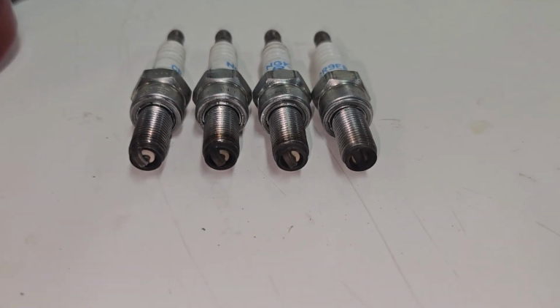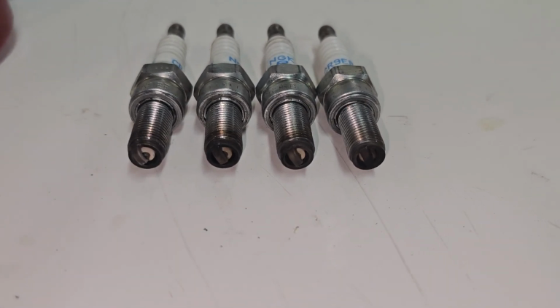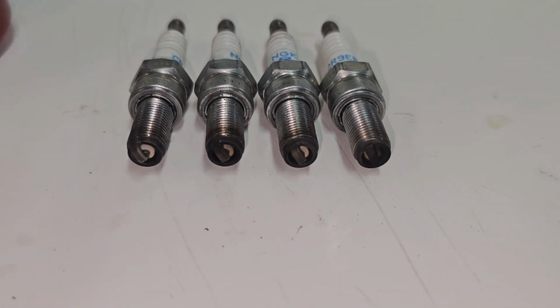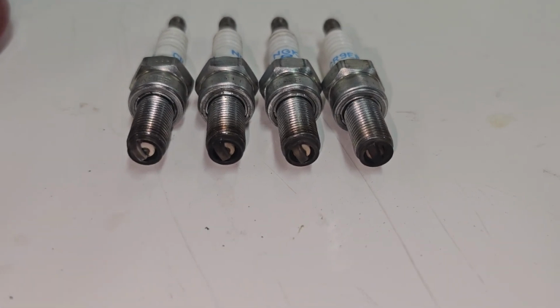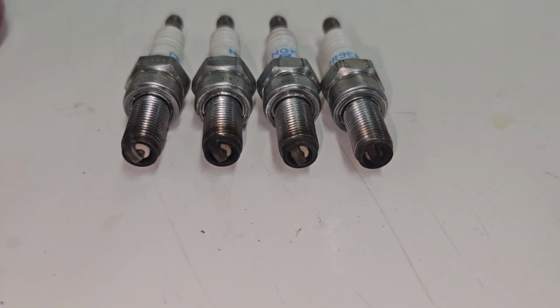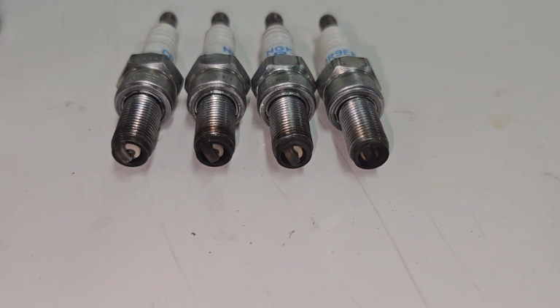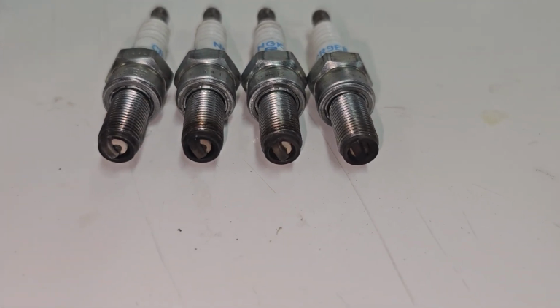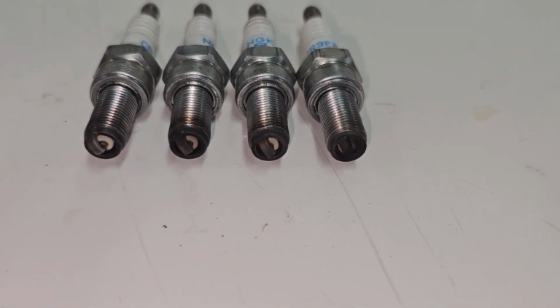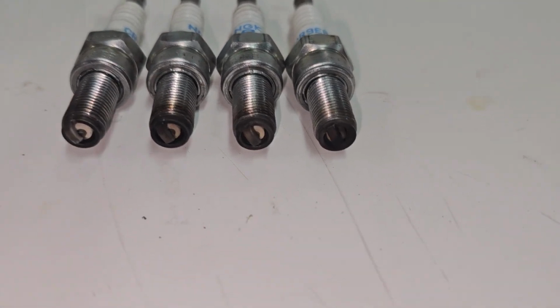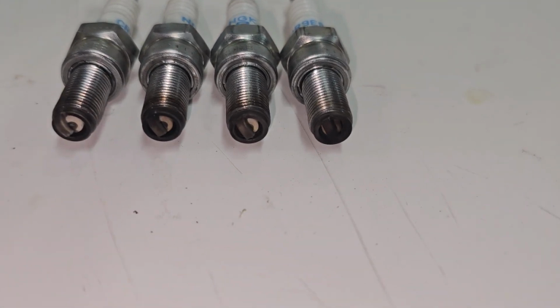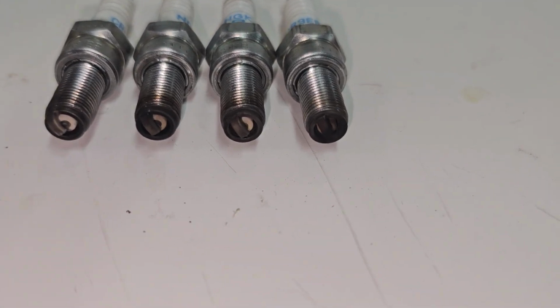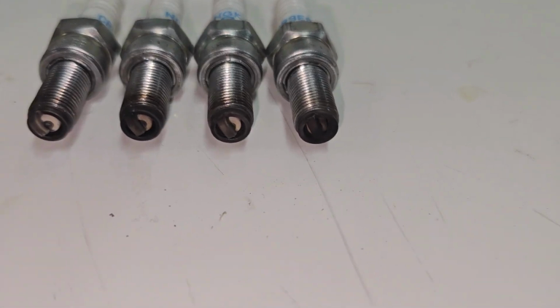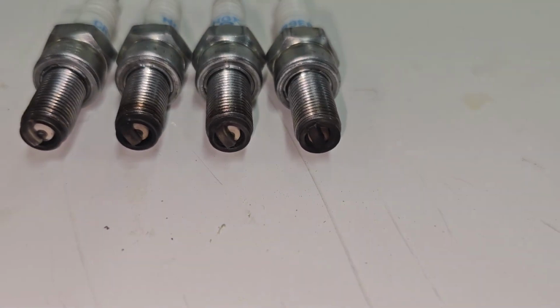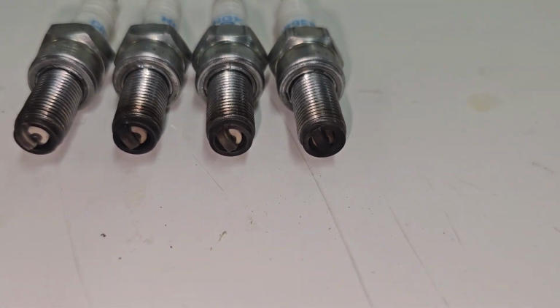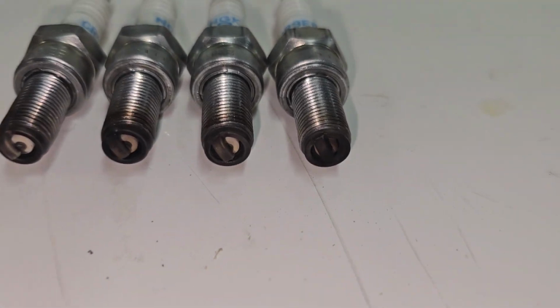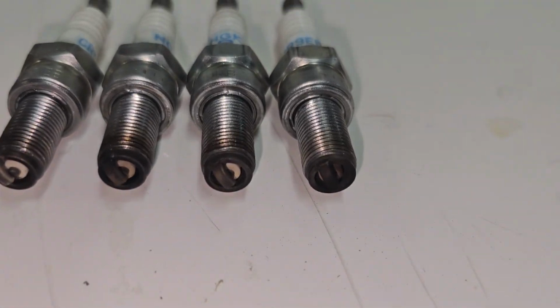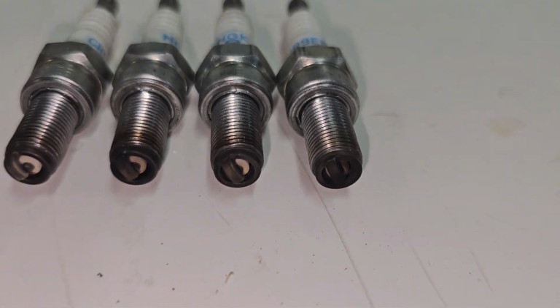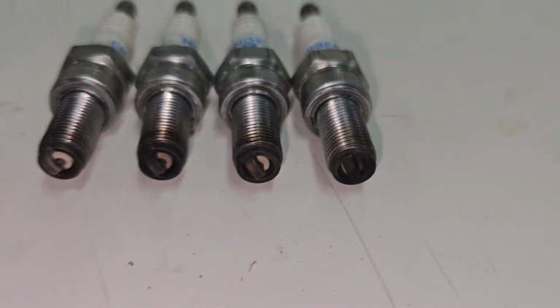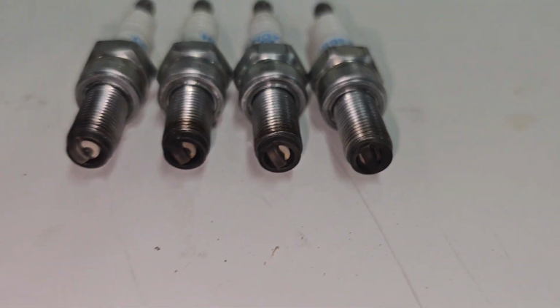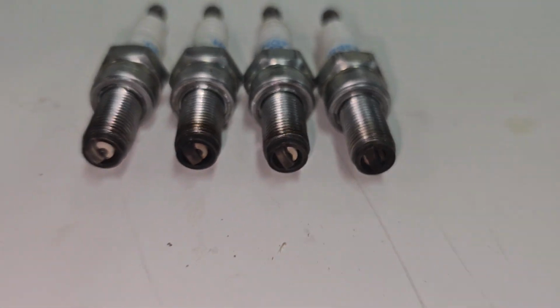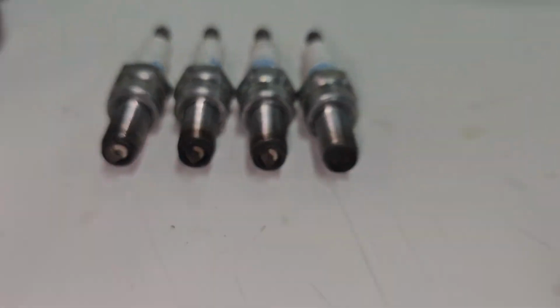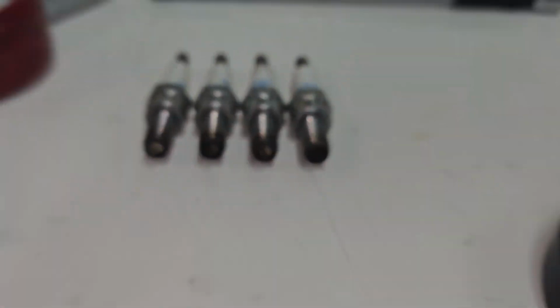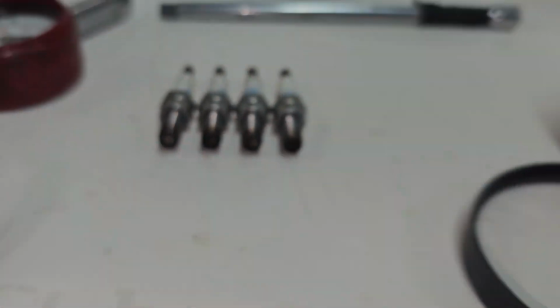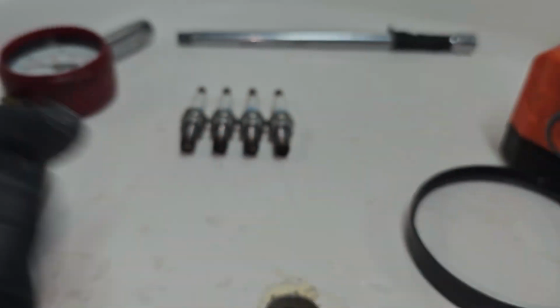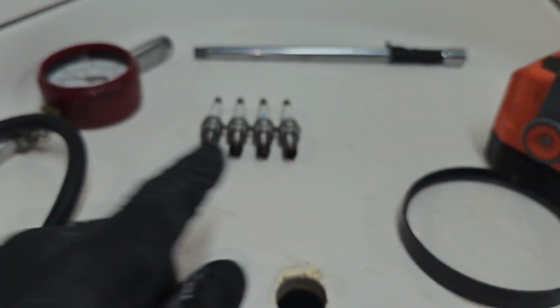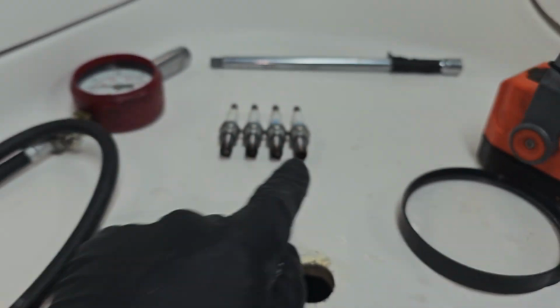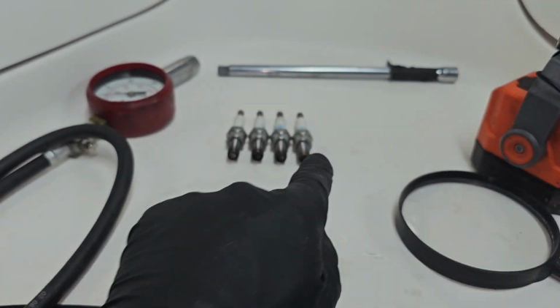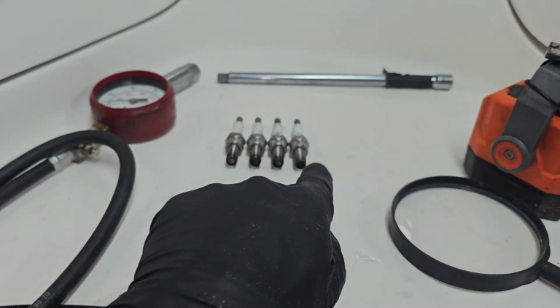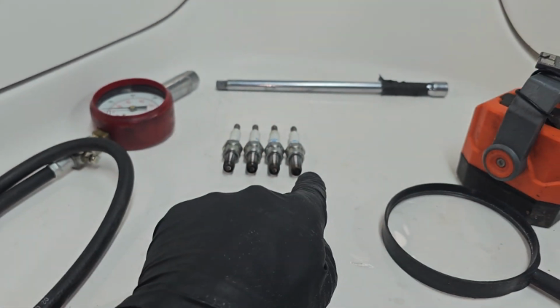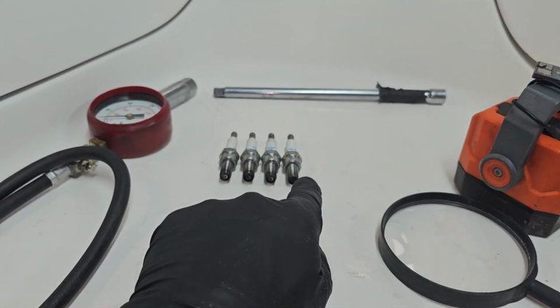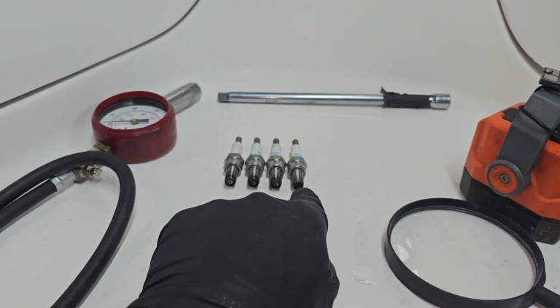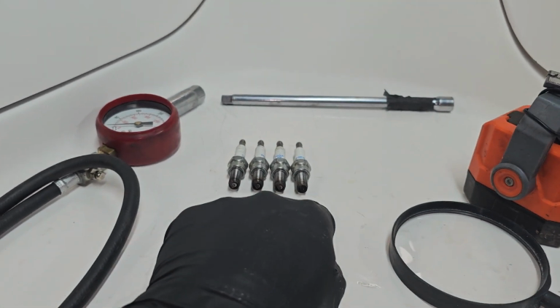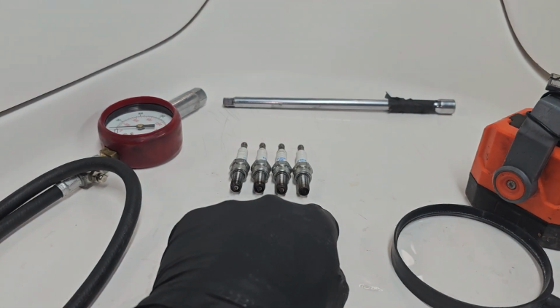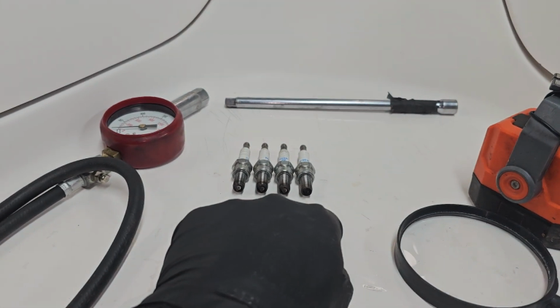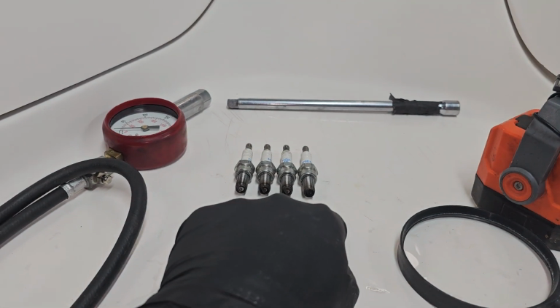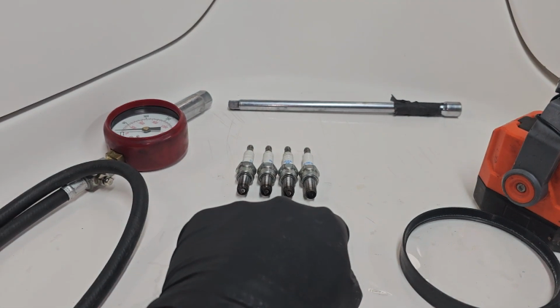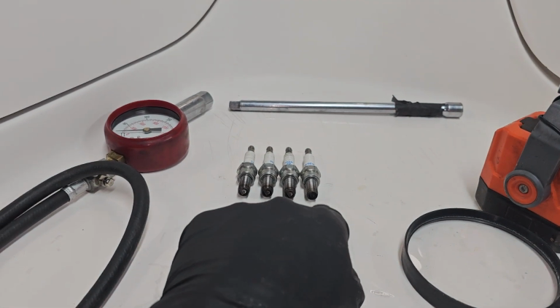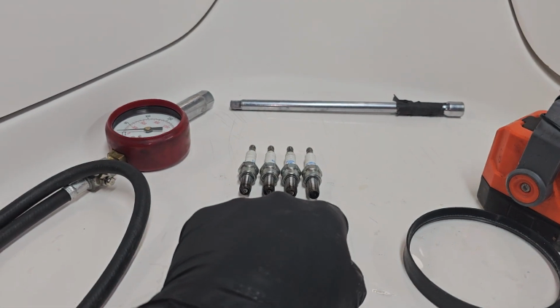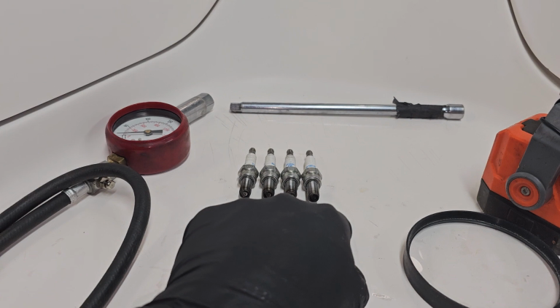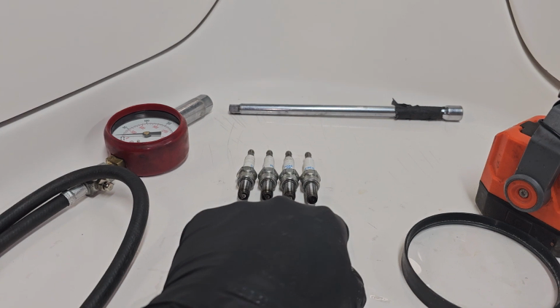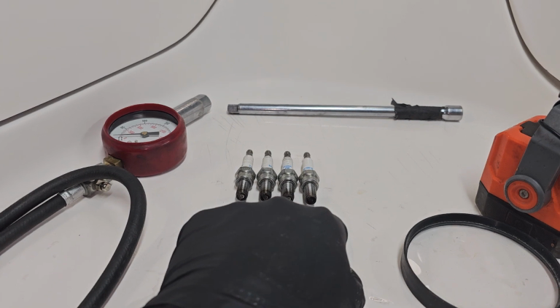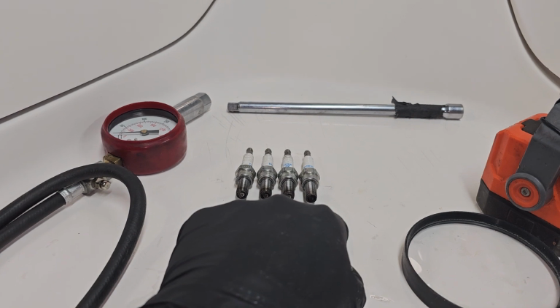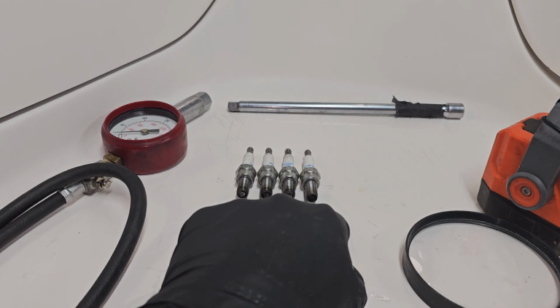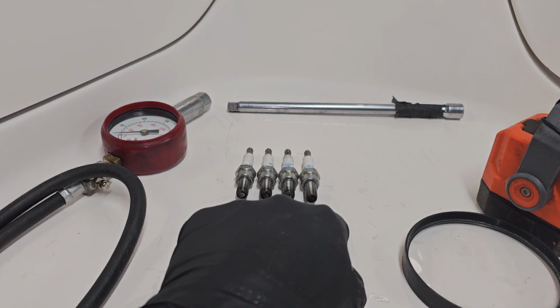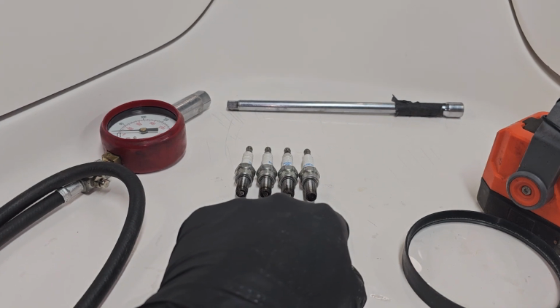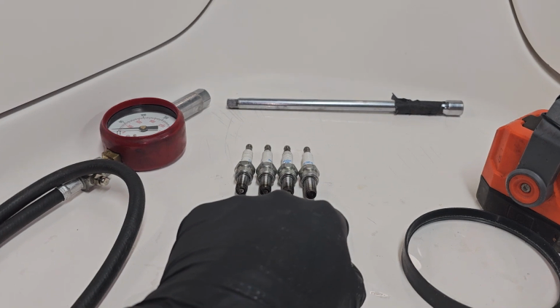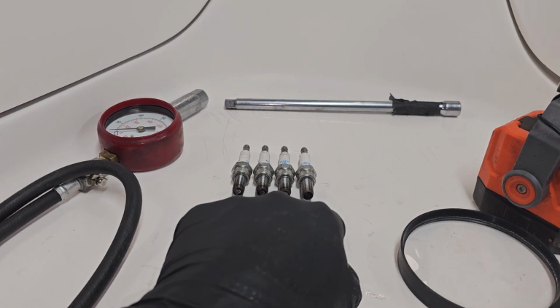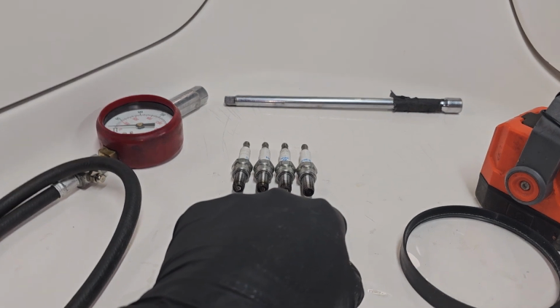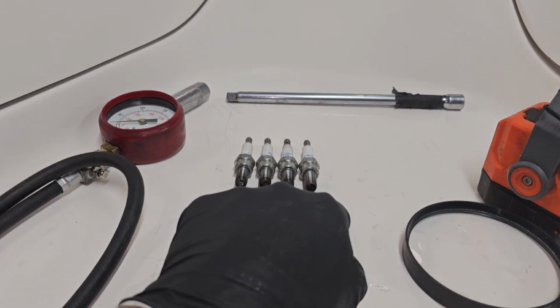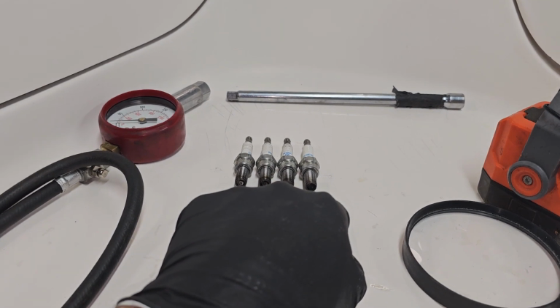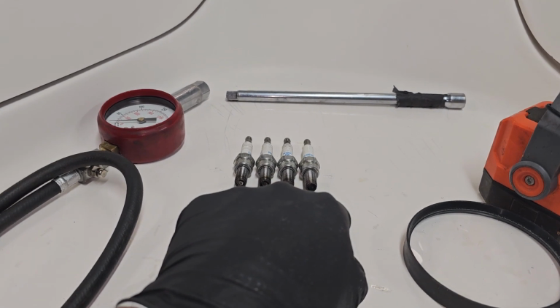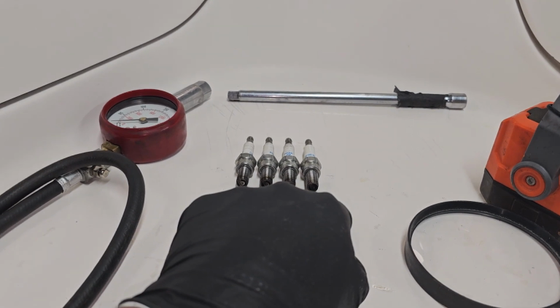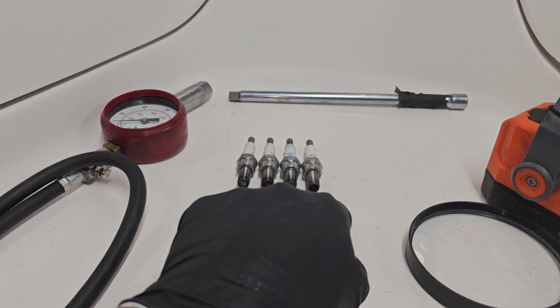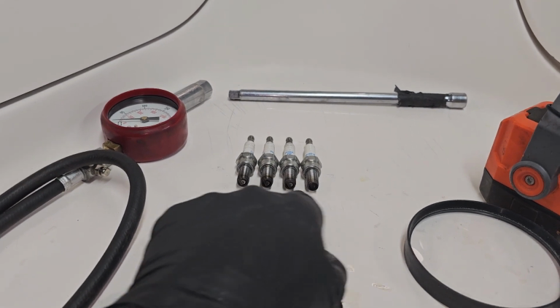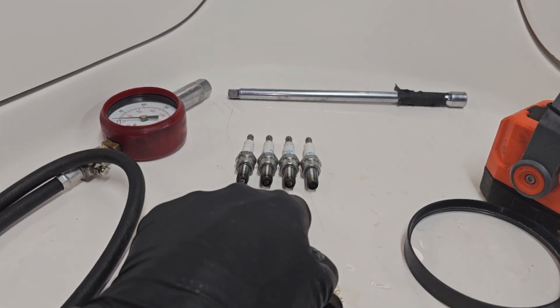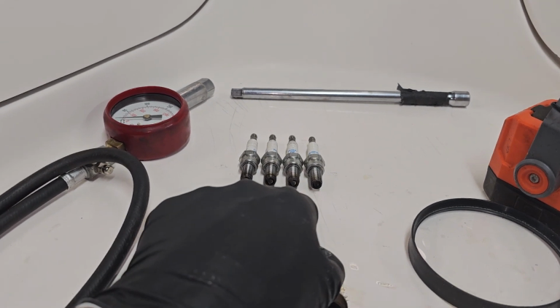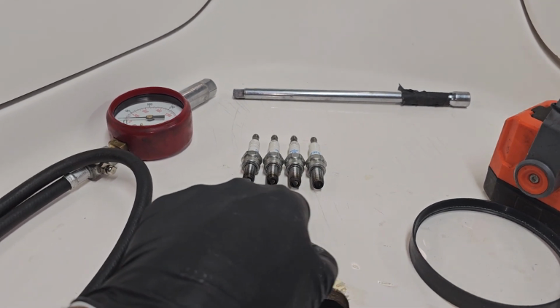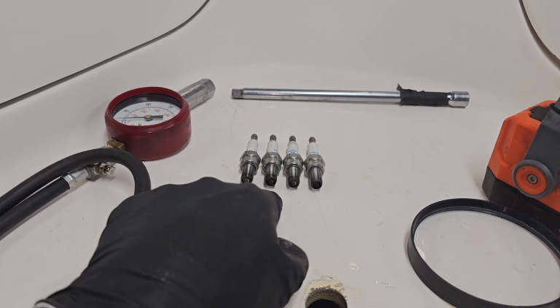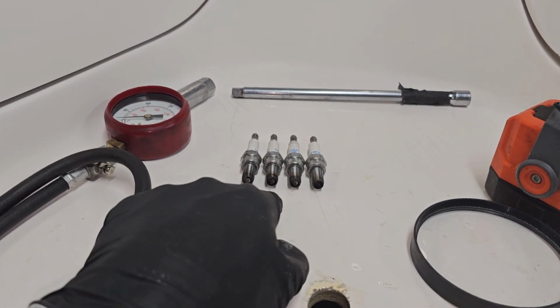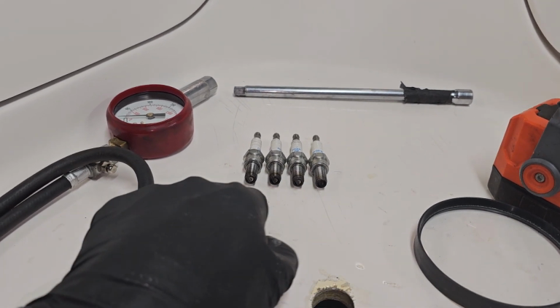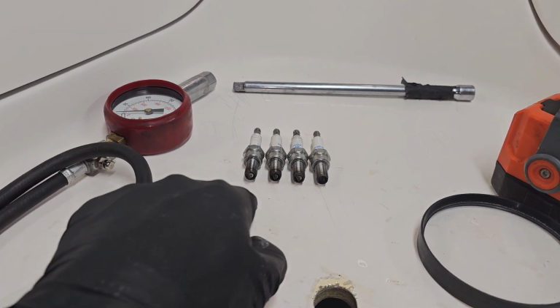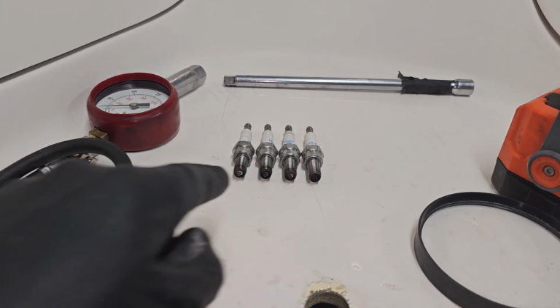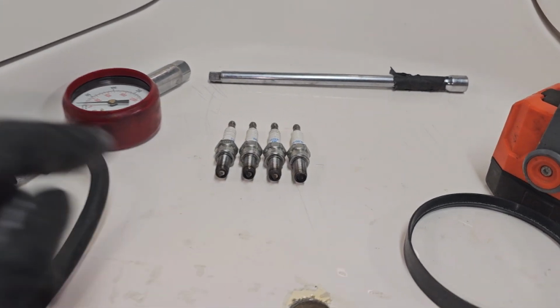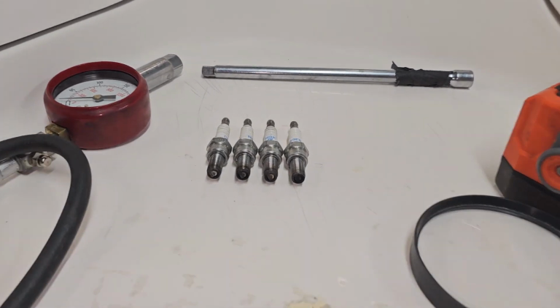I figured we might as well start out with a plug read. What we have is front plug, so I'm going to call that number one, two, three, and four.